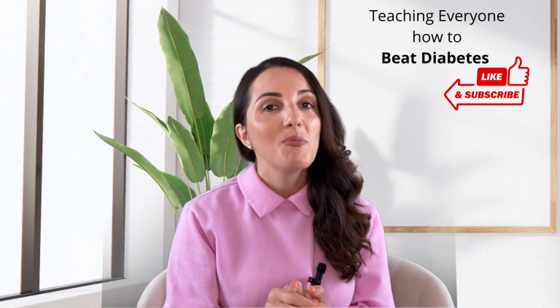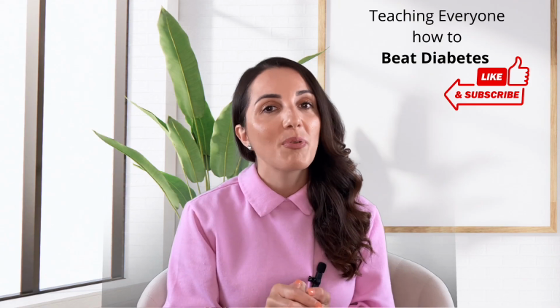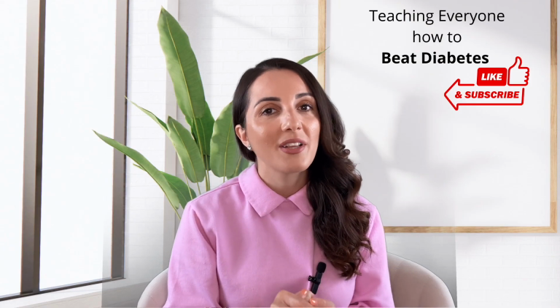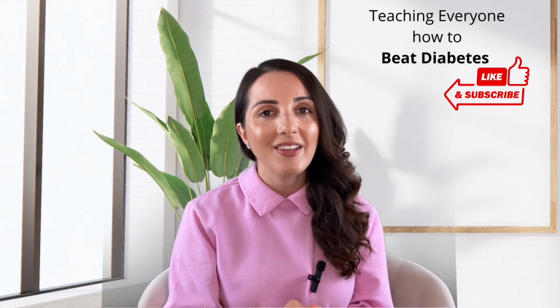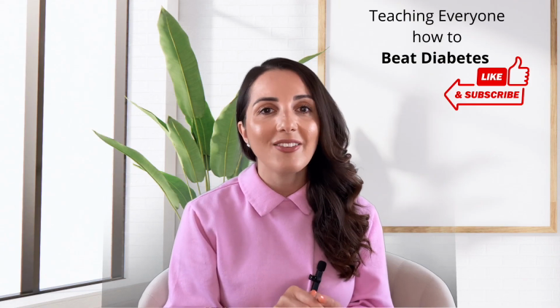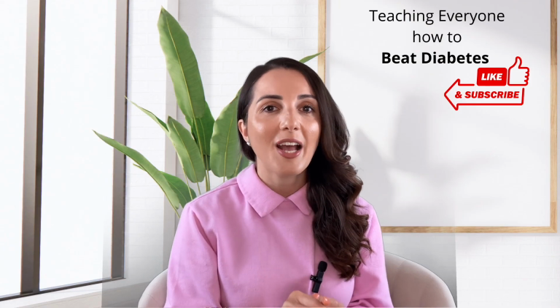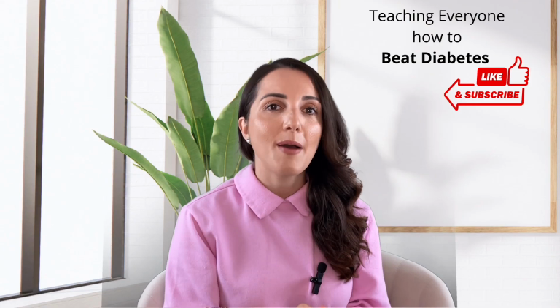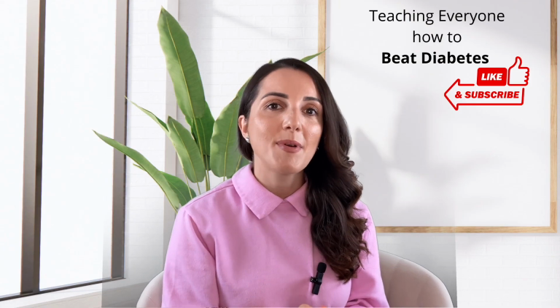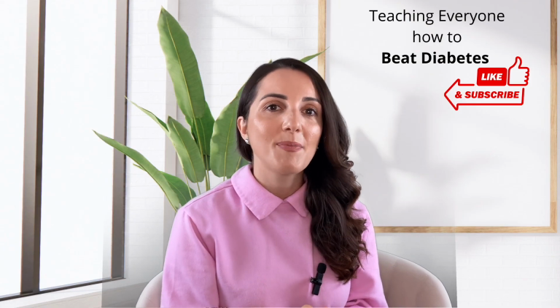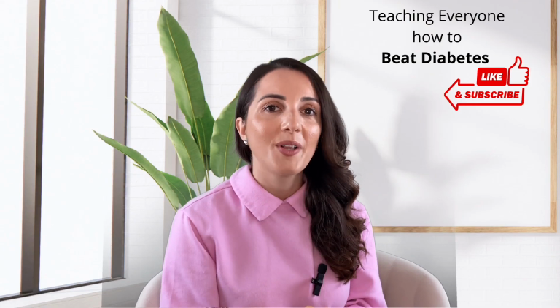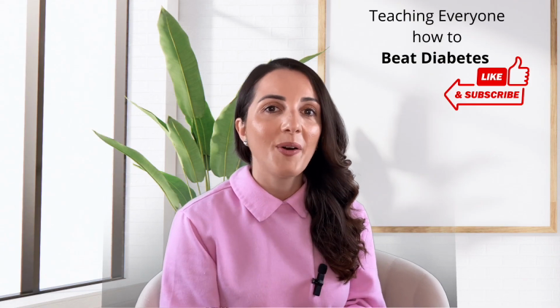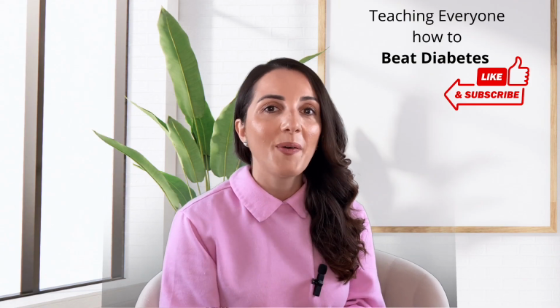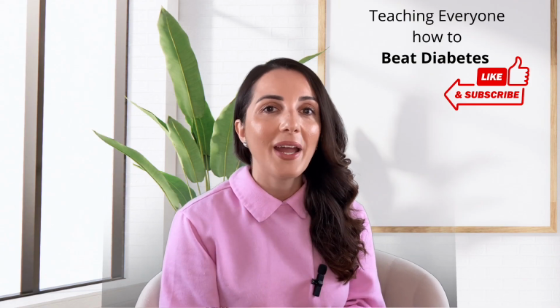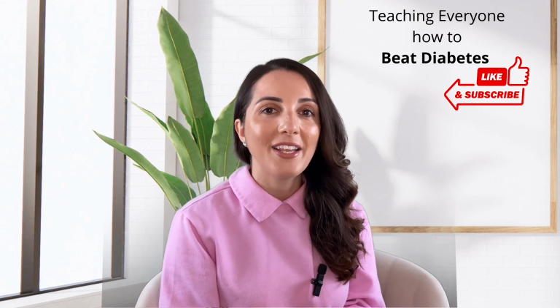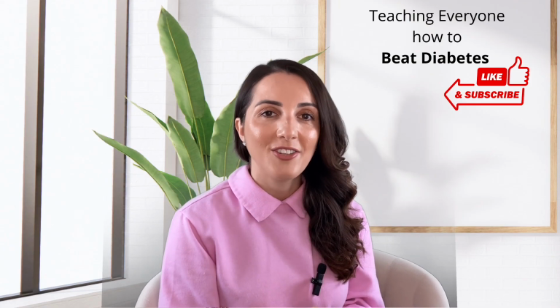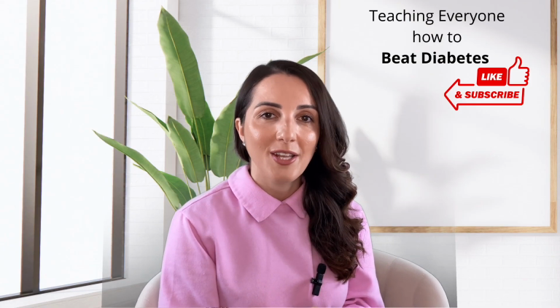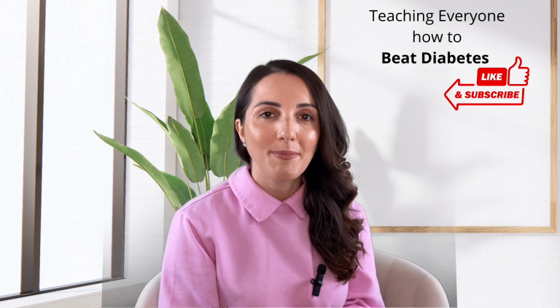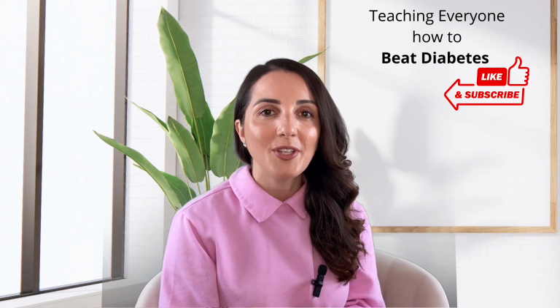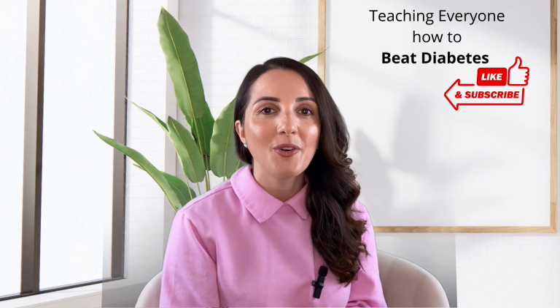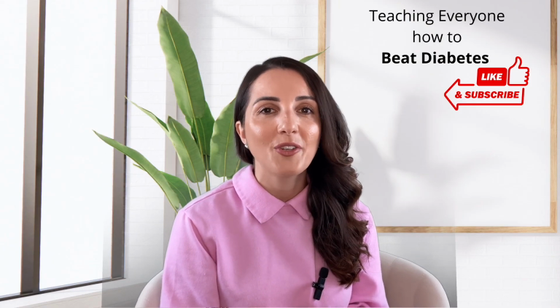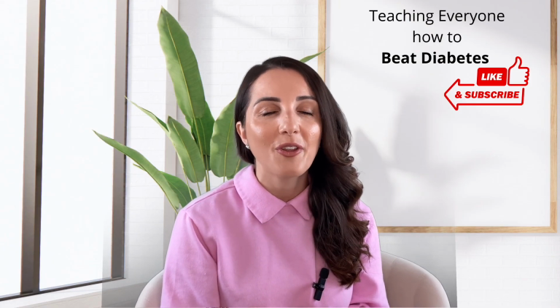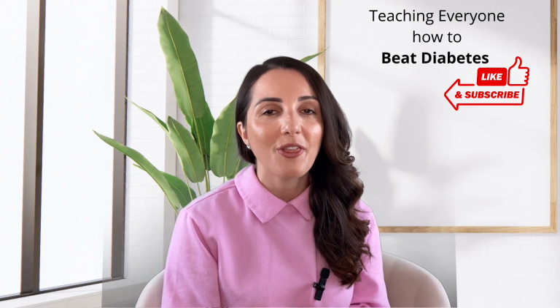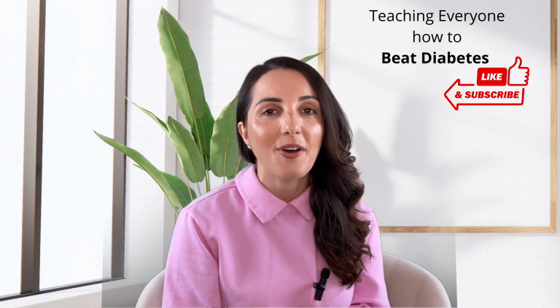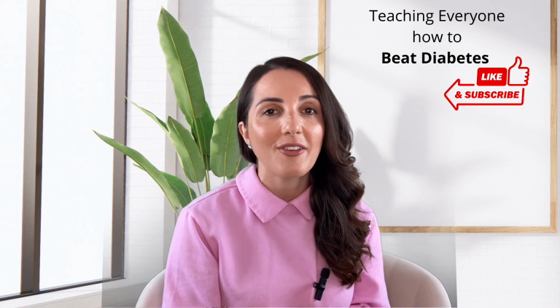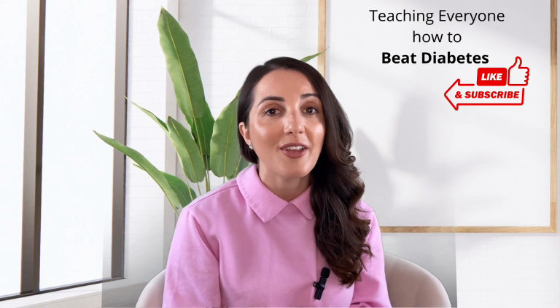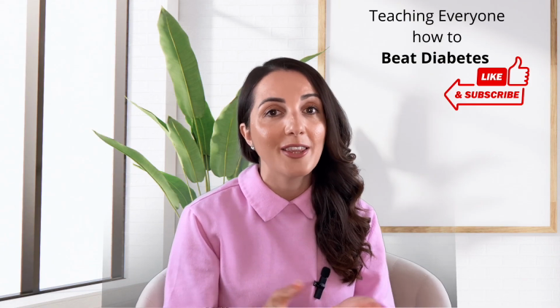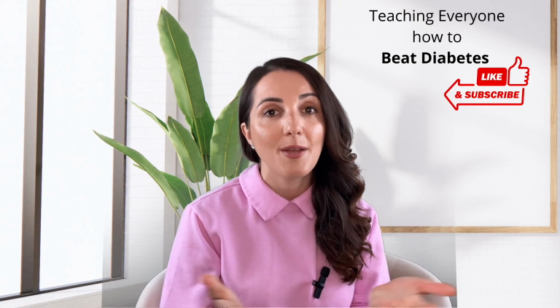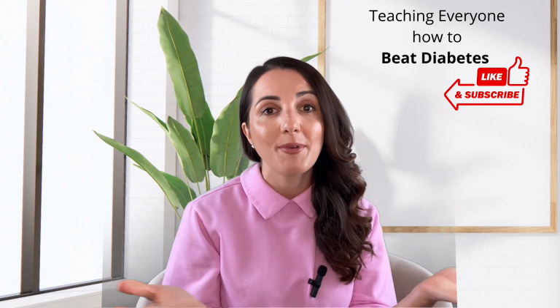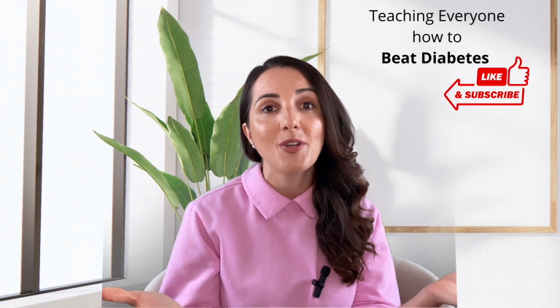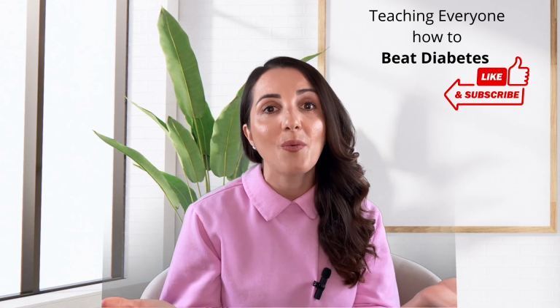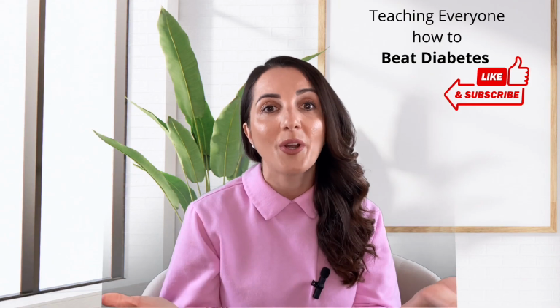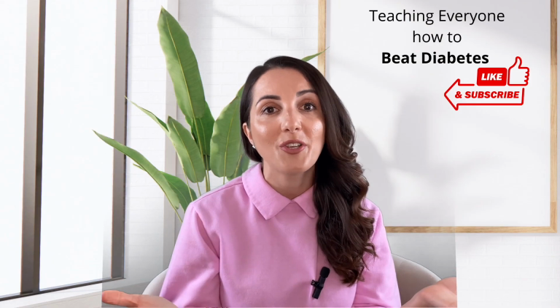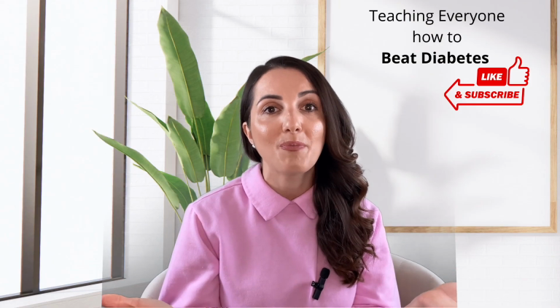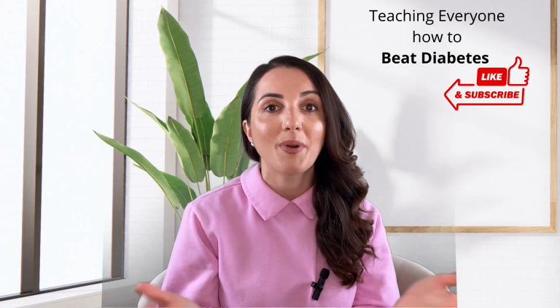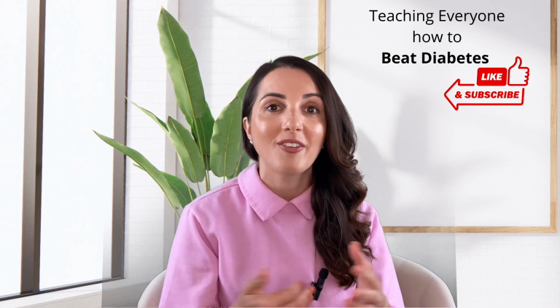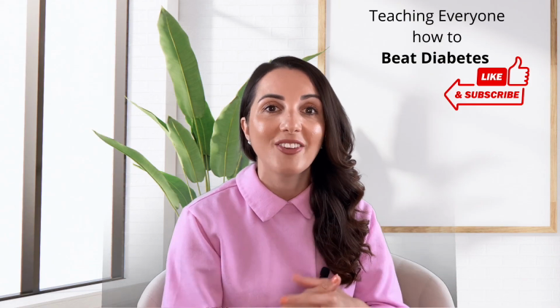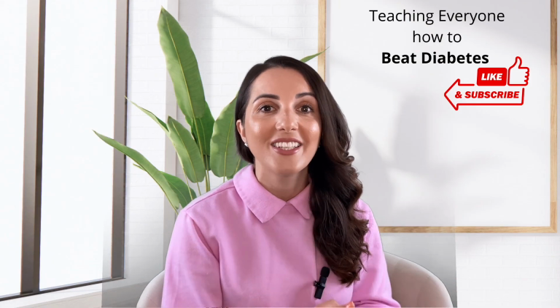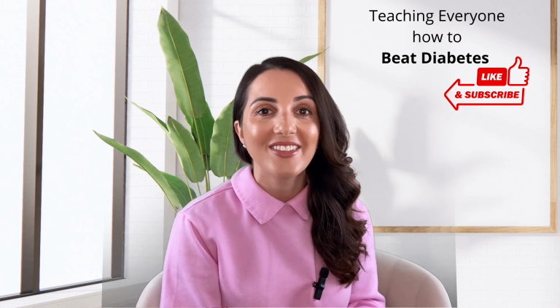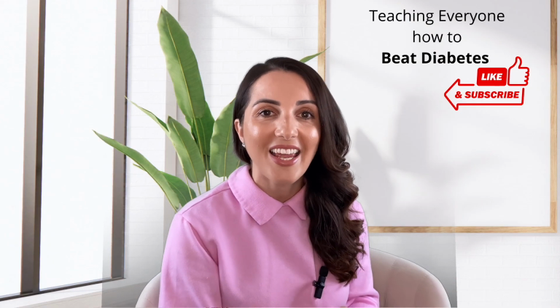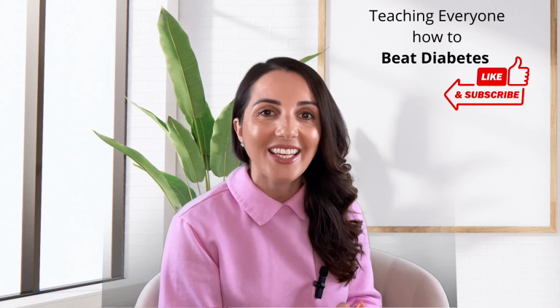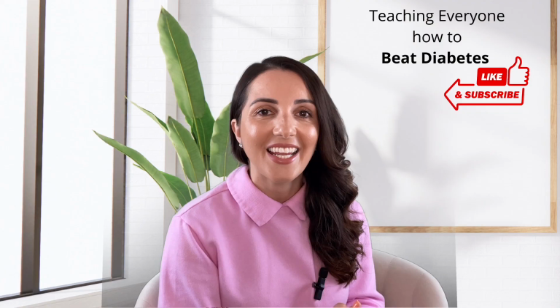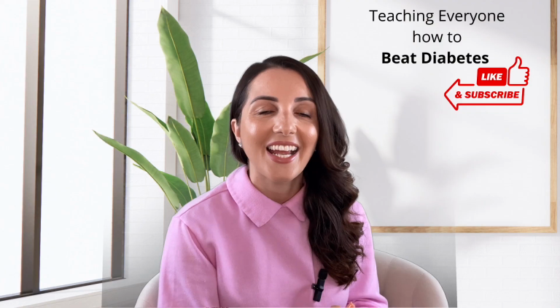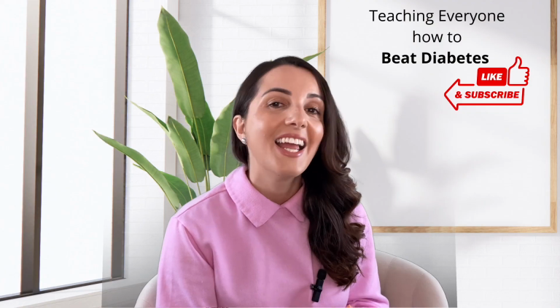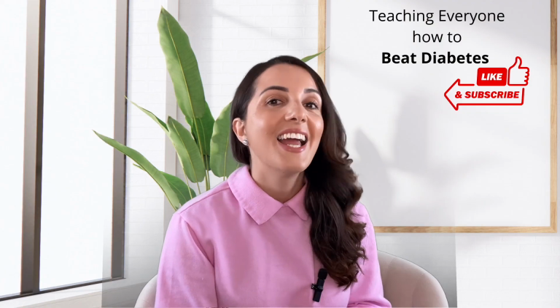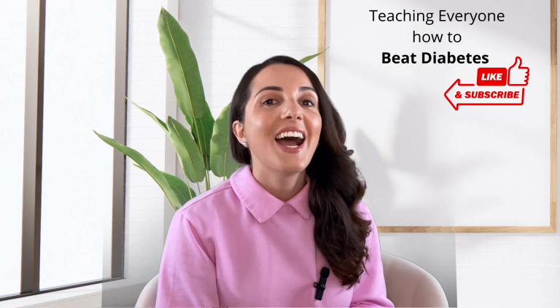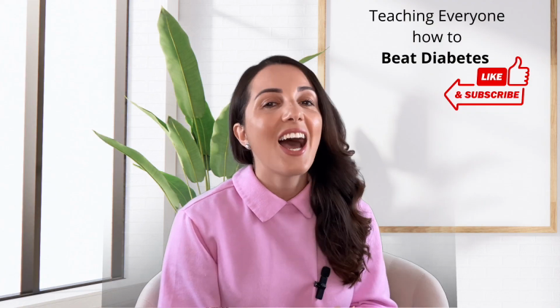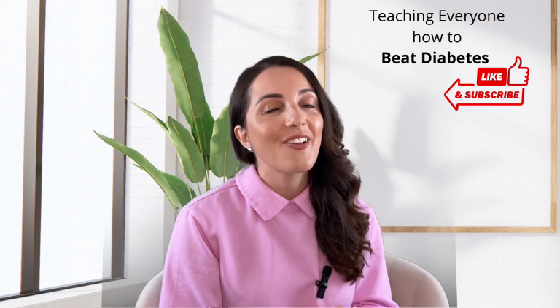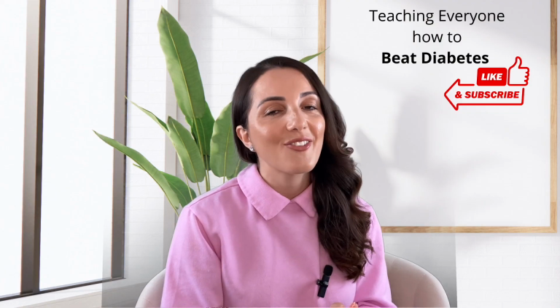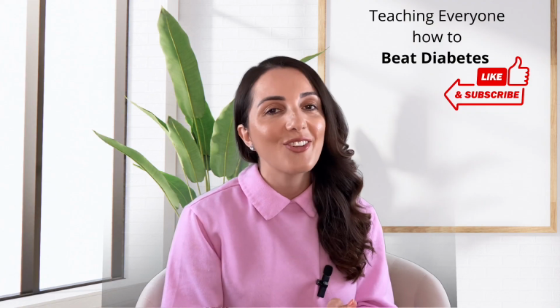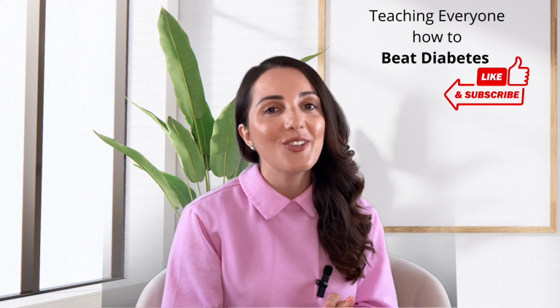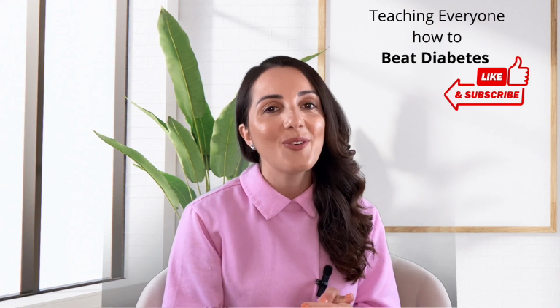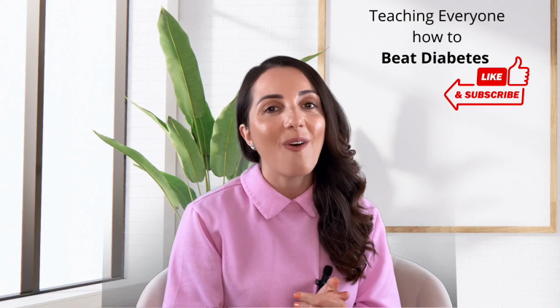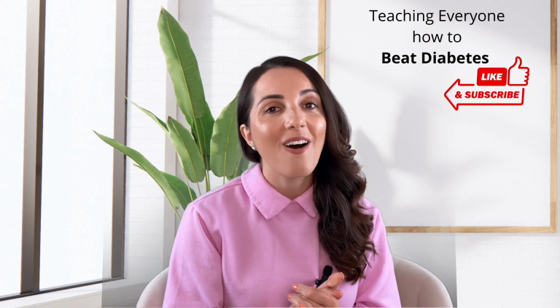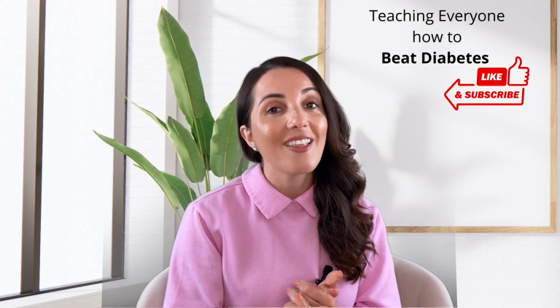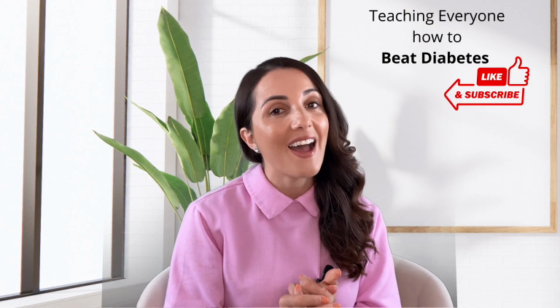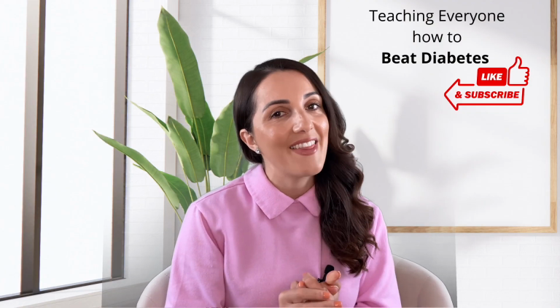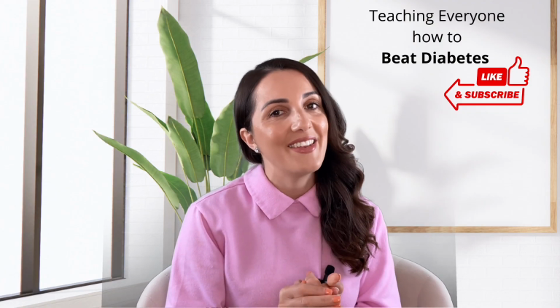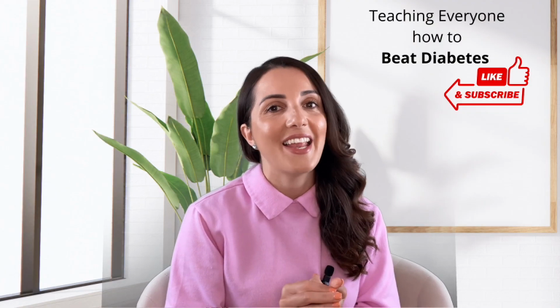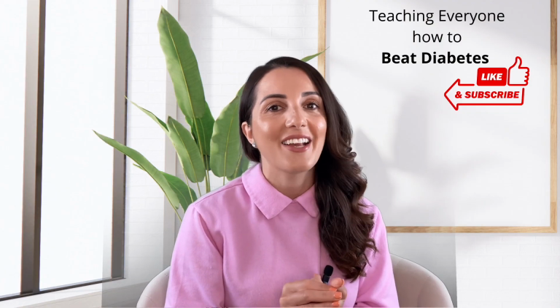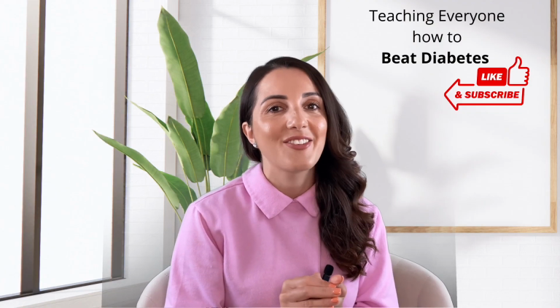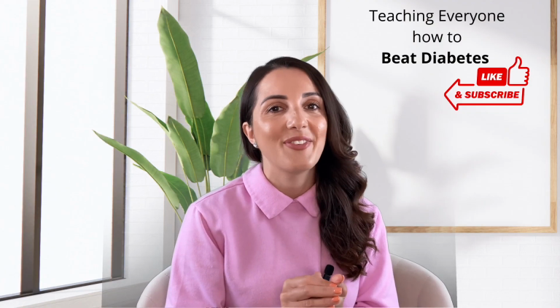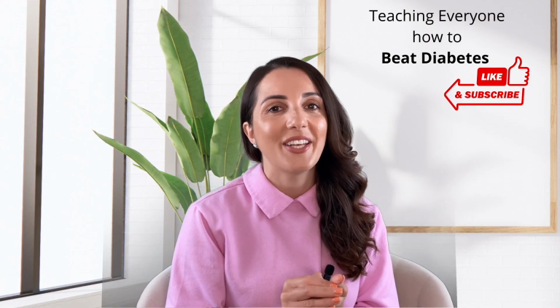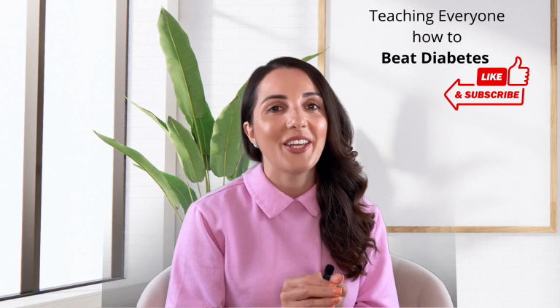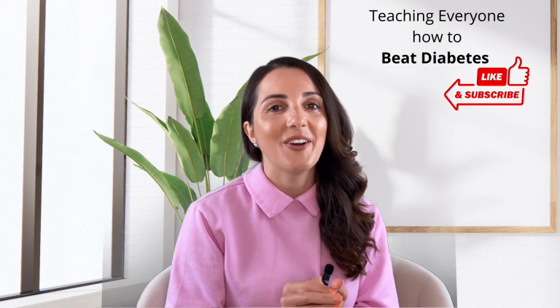Please comment below and let me know your thoughts and what you're presently taking. I'll see you all on the next video.